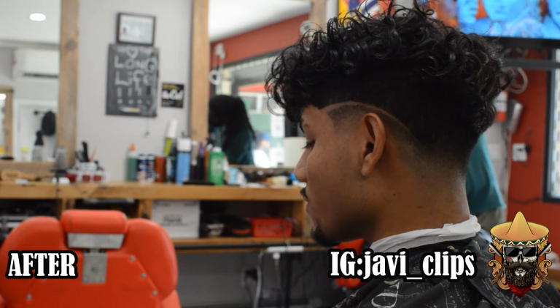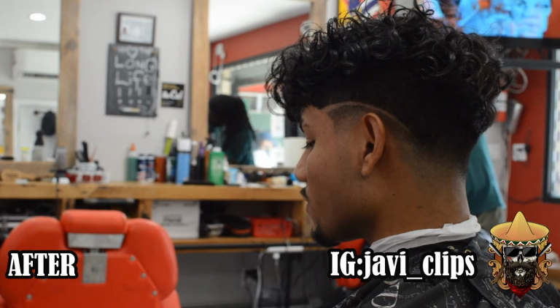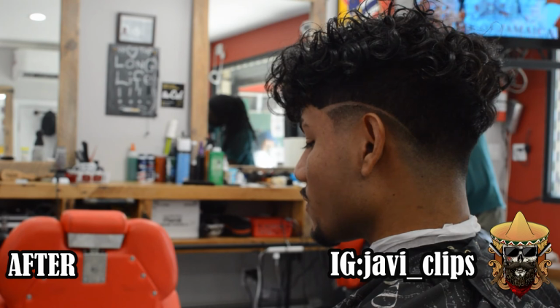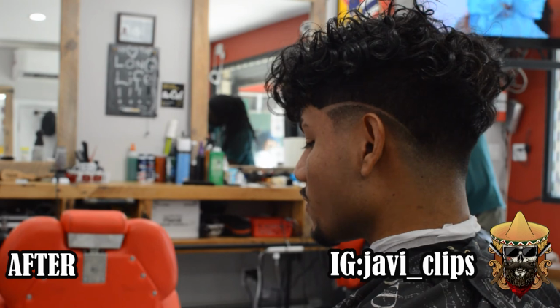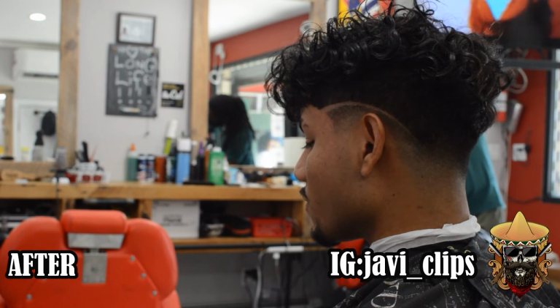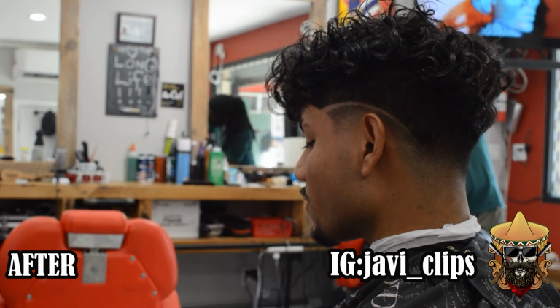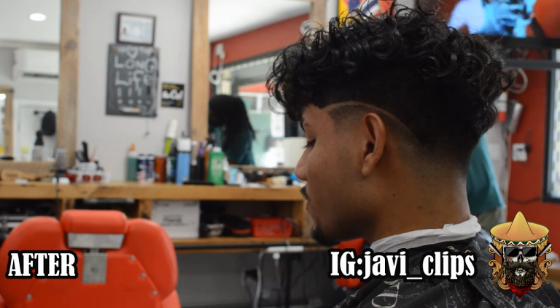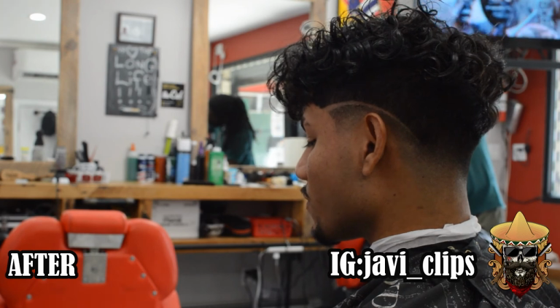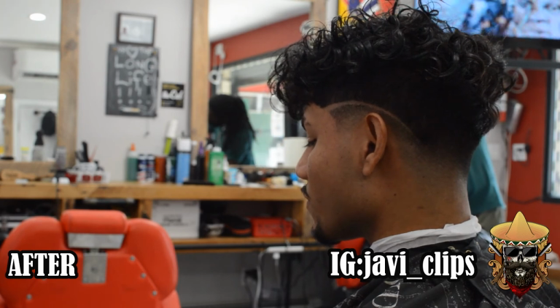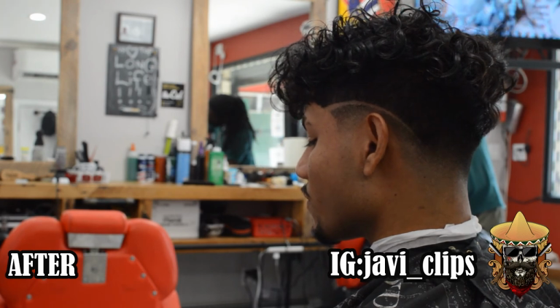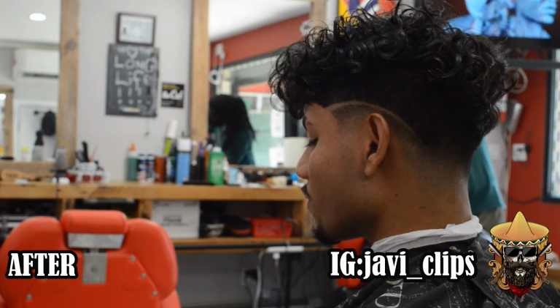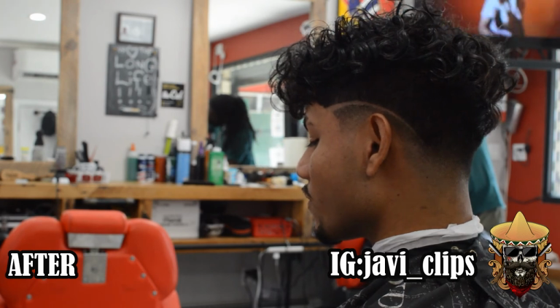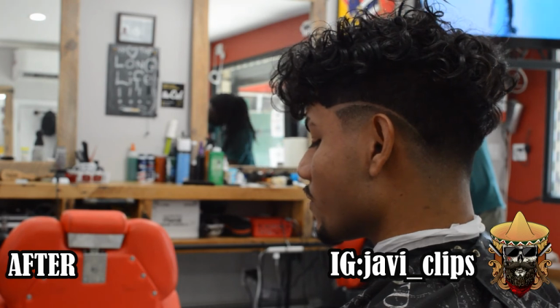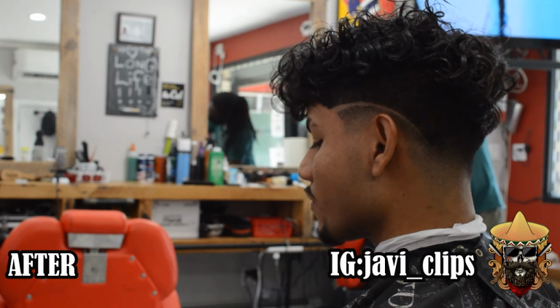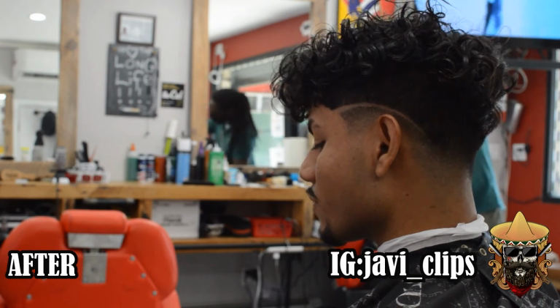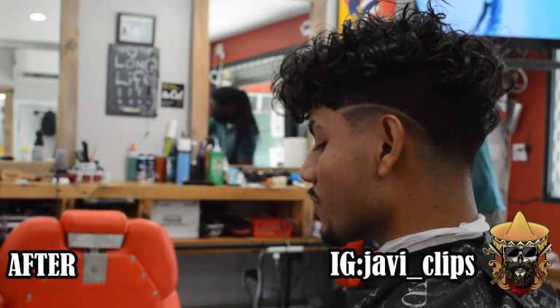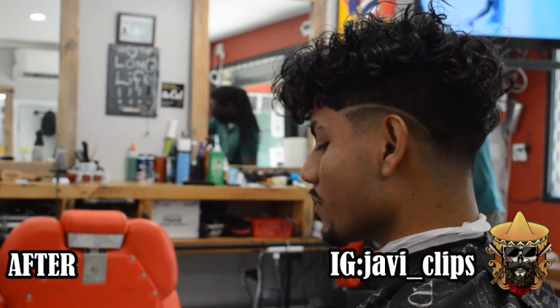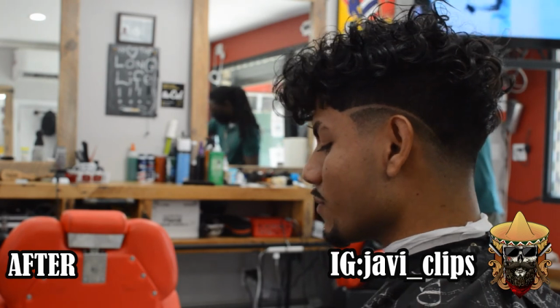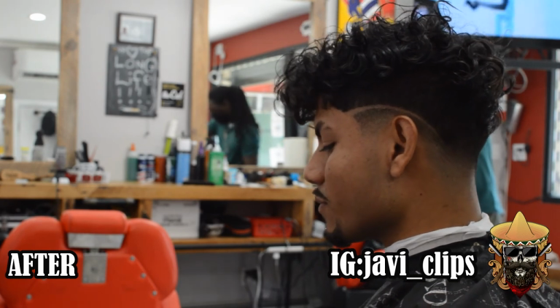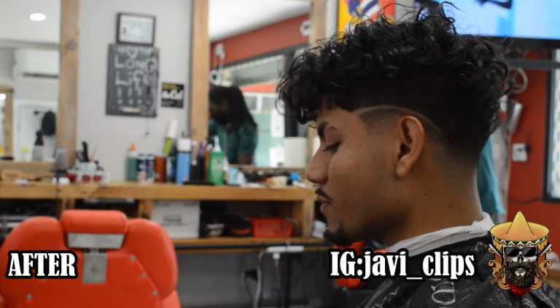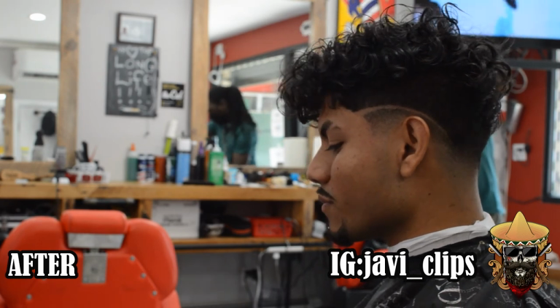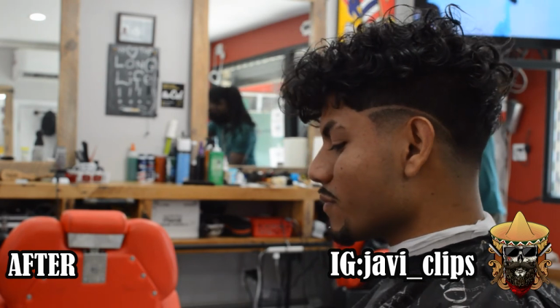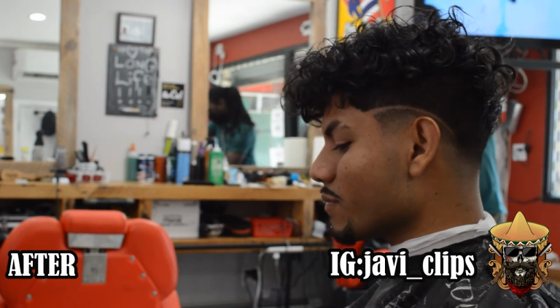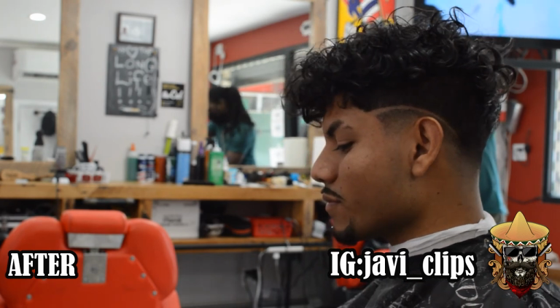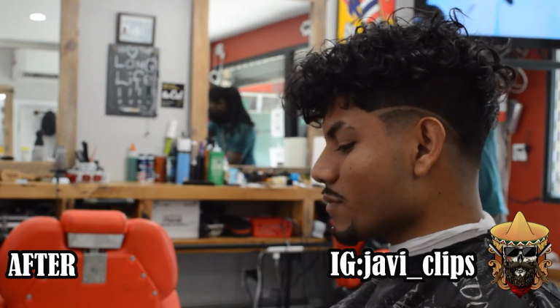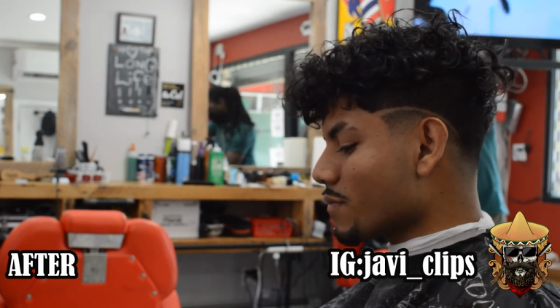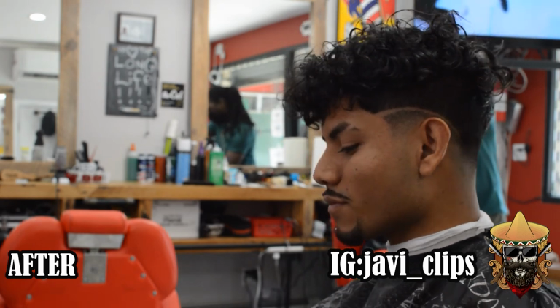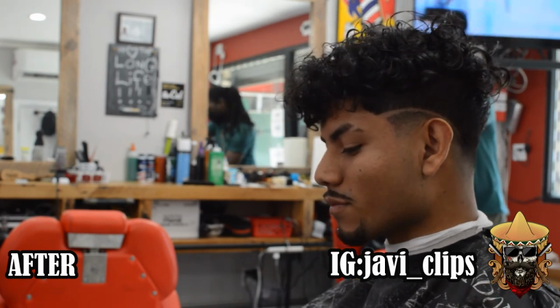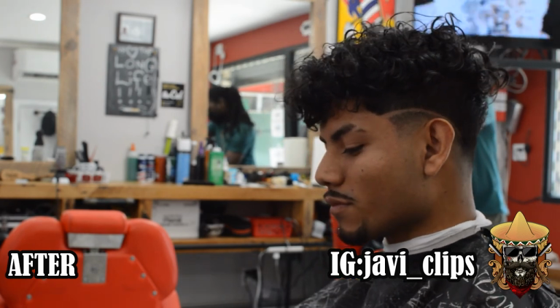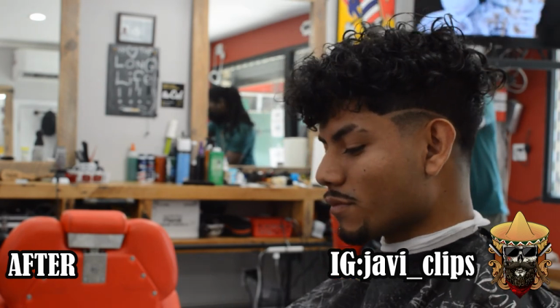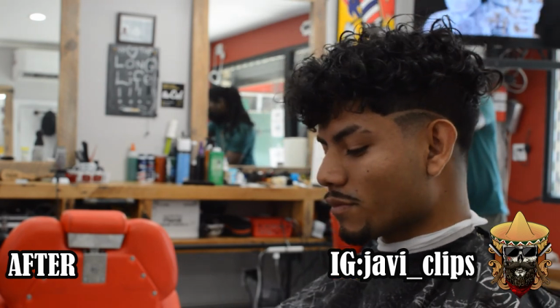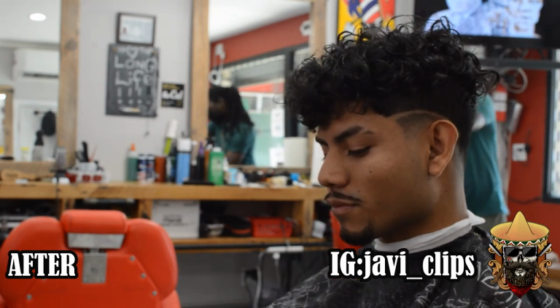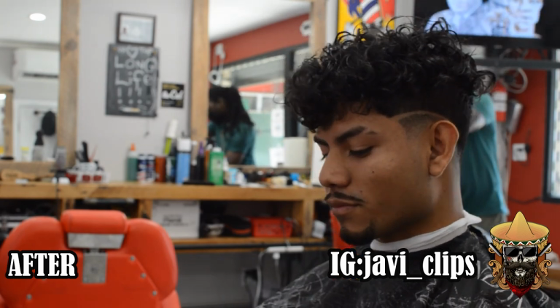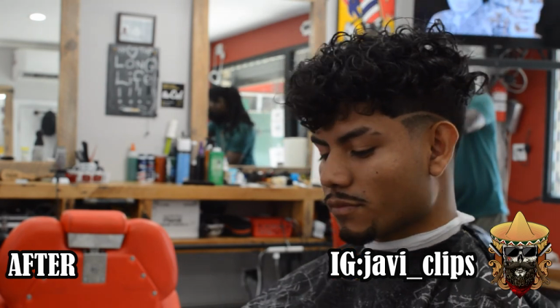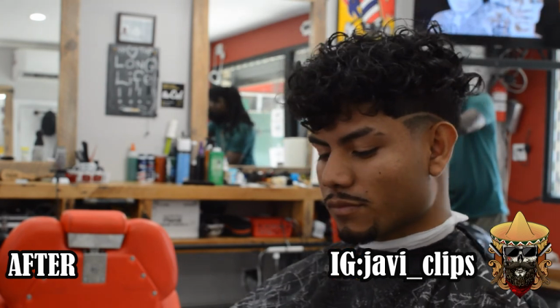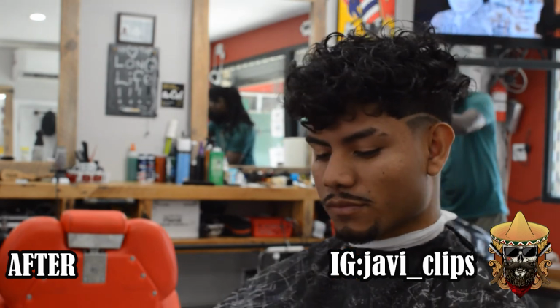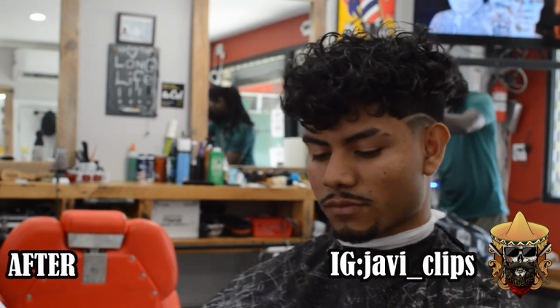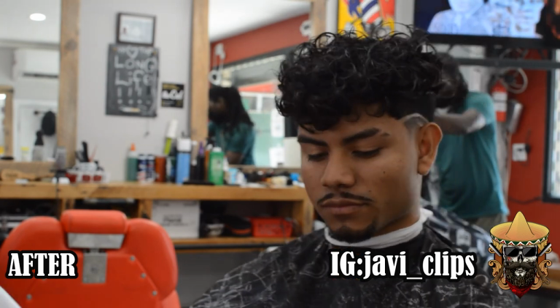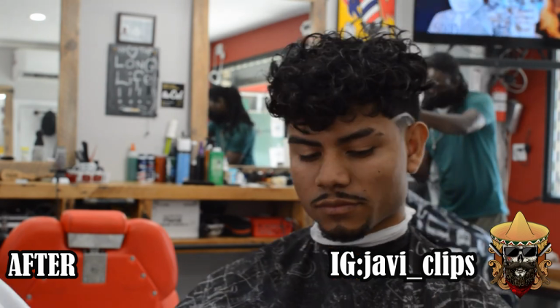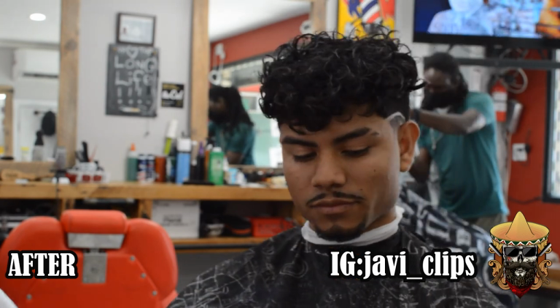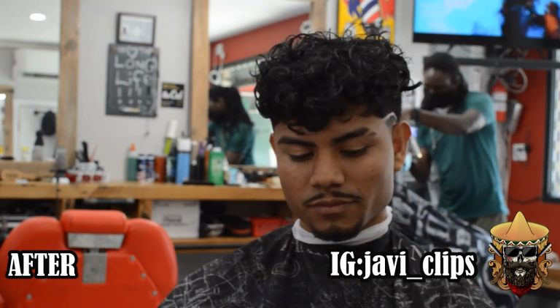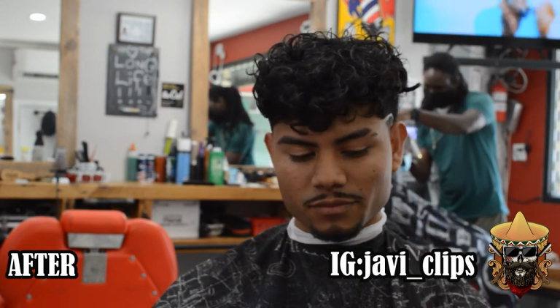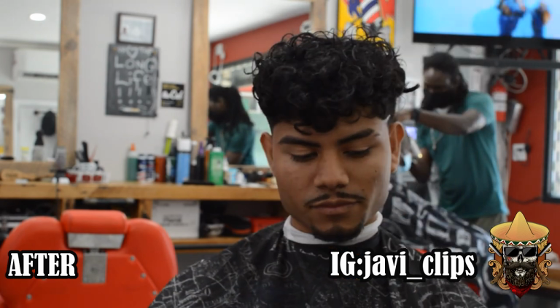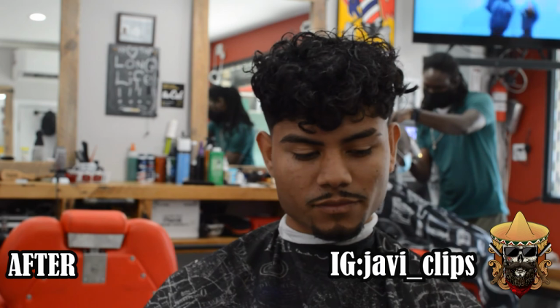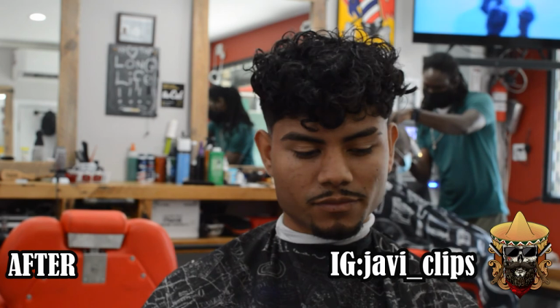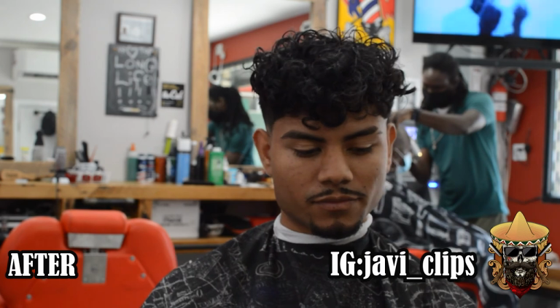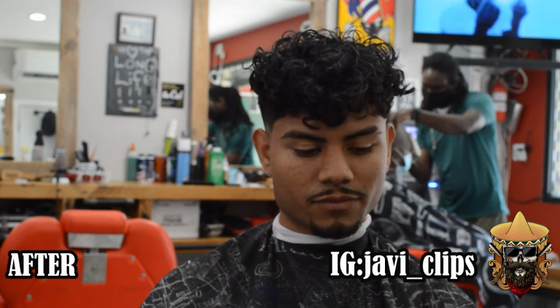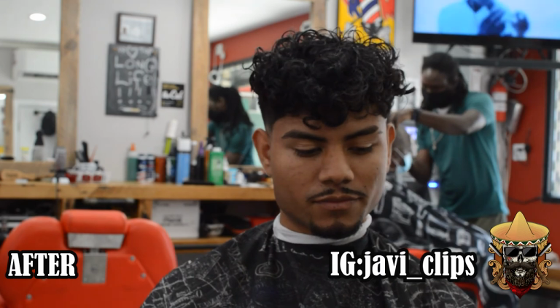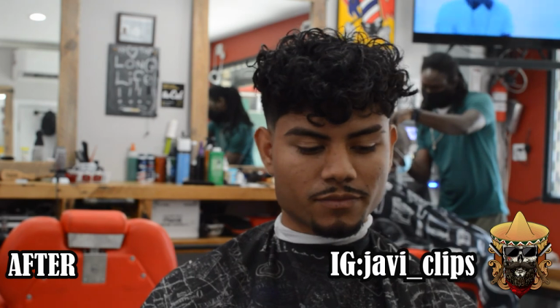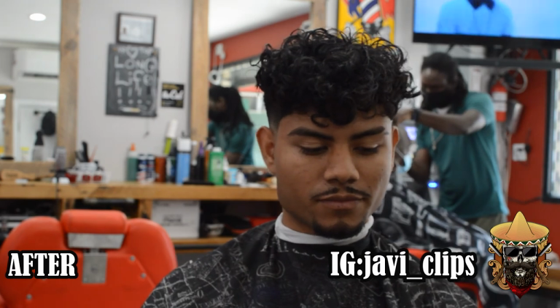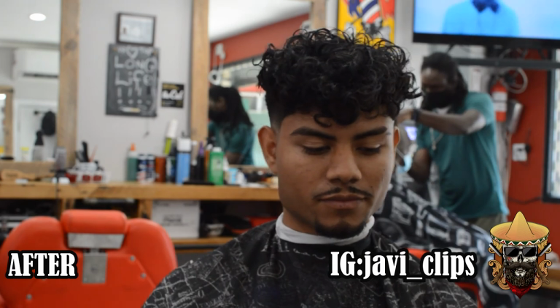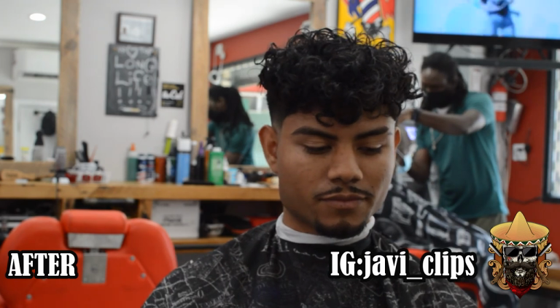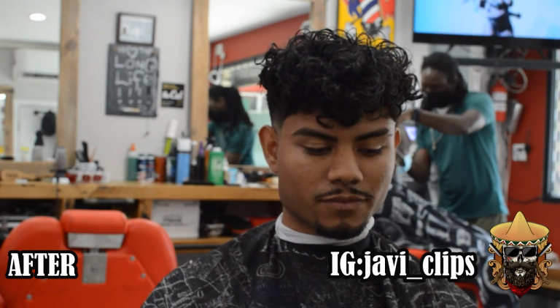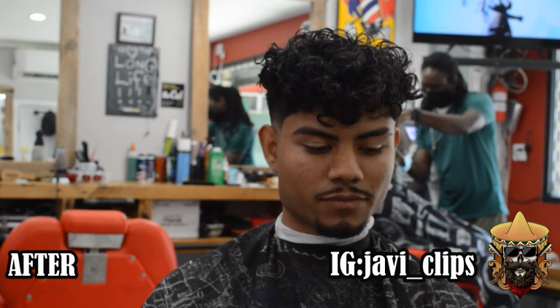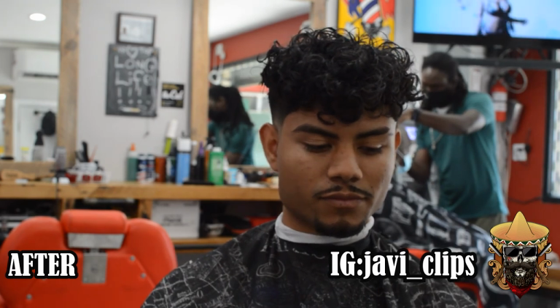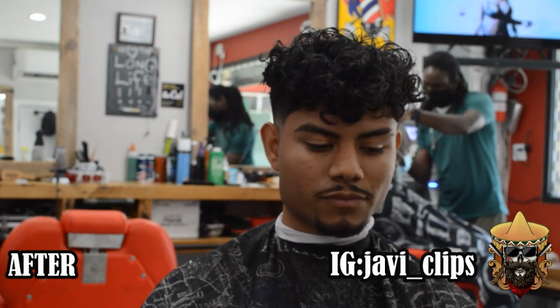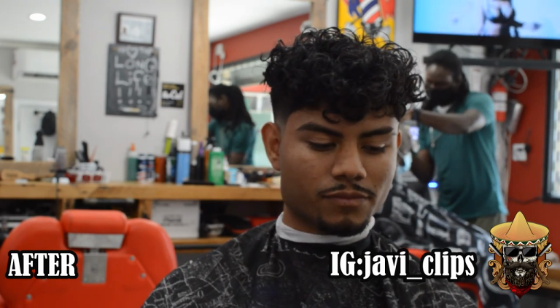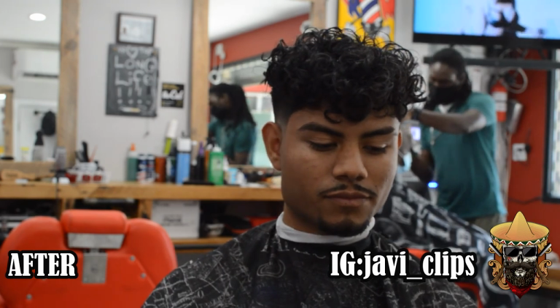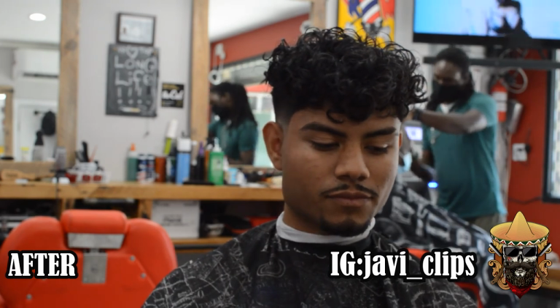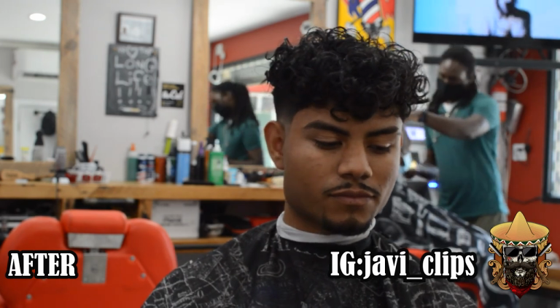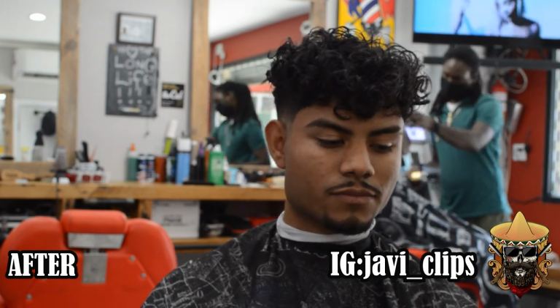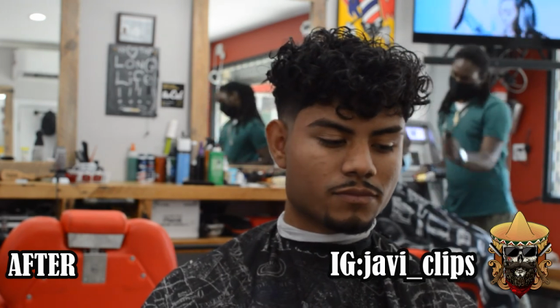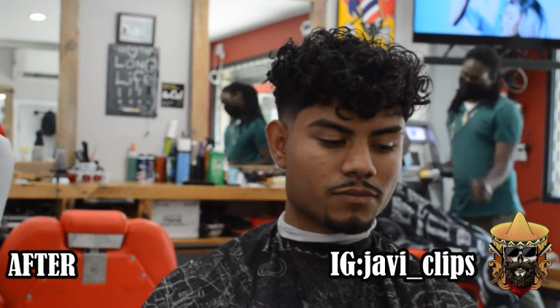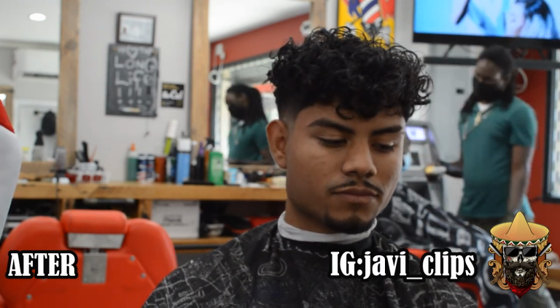Subscribe if you want more videos. I'll keep you updated daily — you need me, catch me at the Trim Lounge.